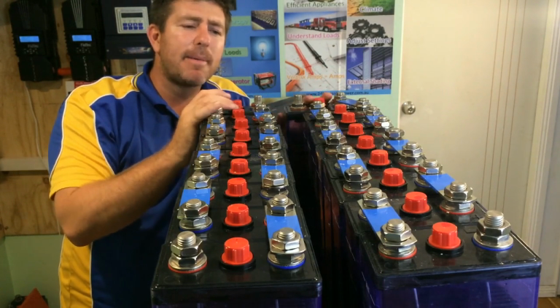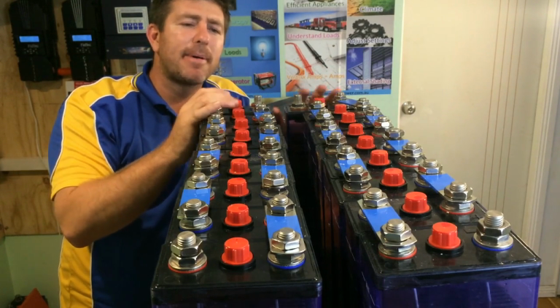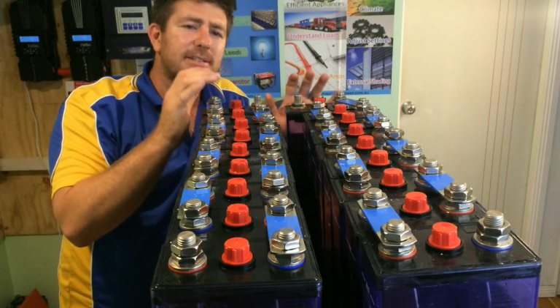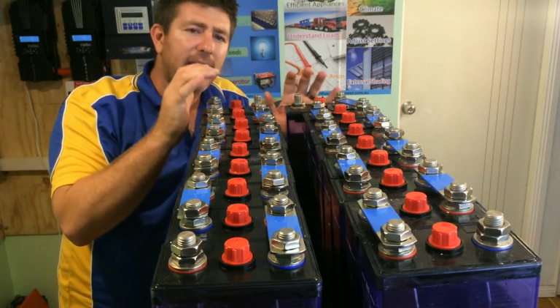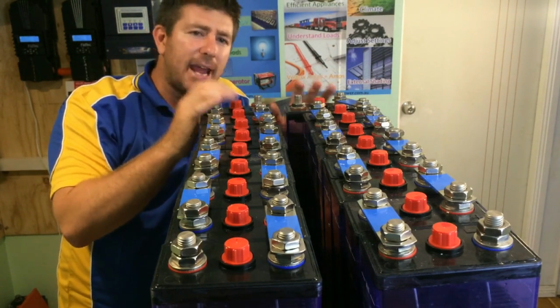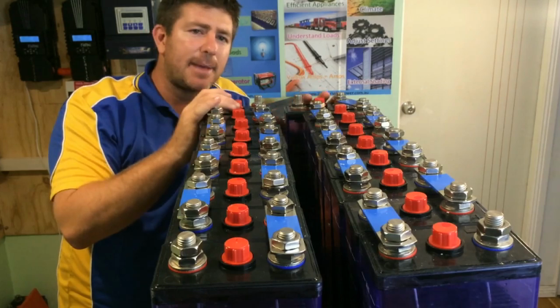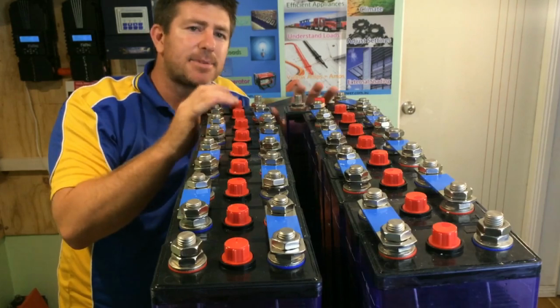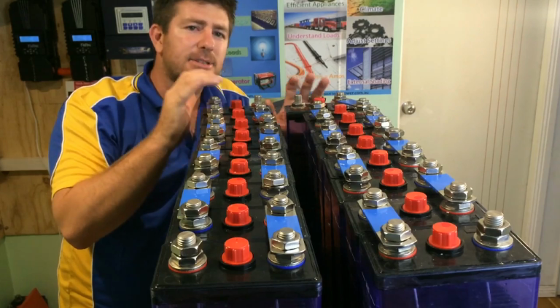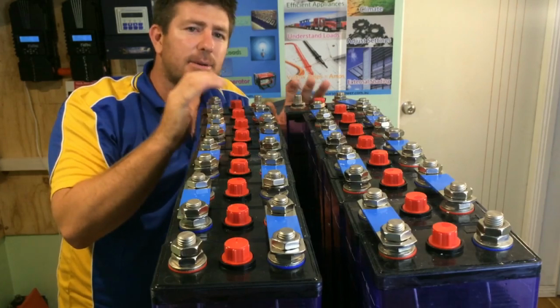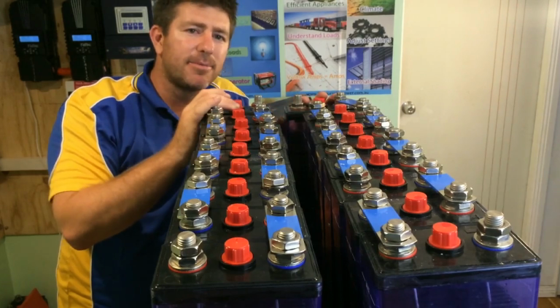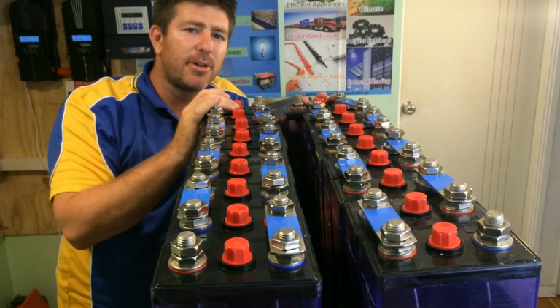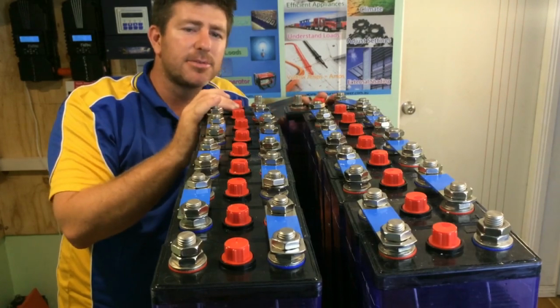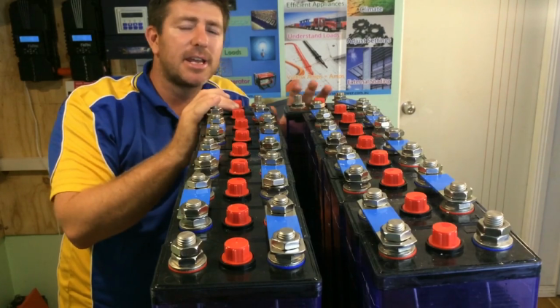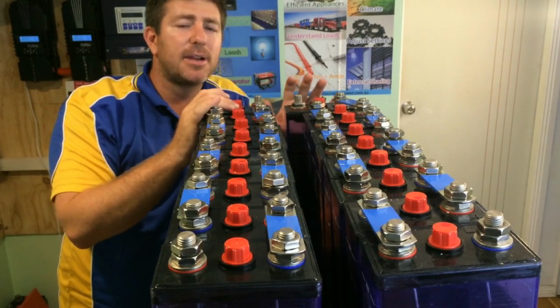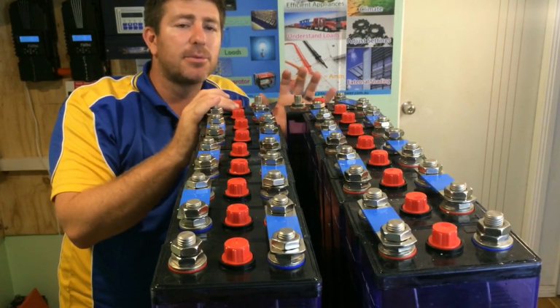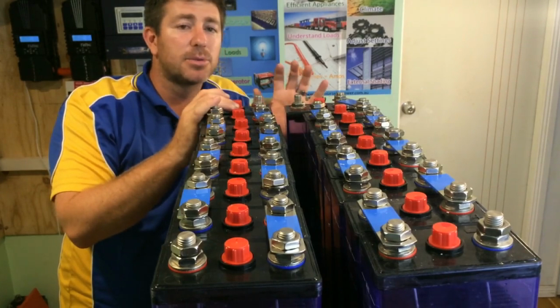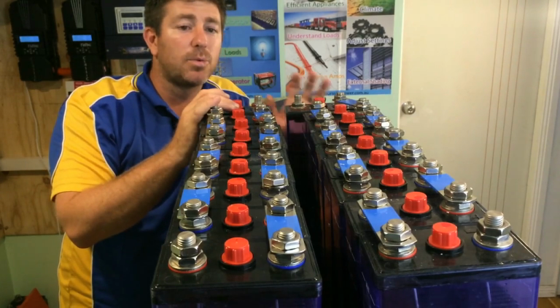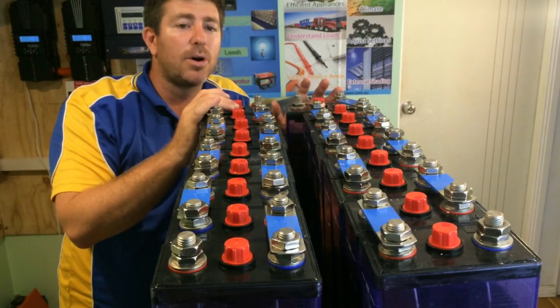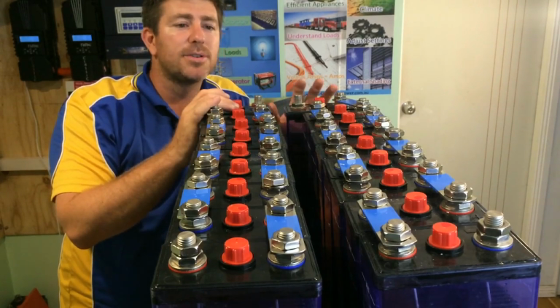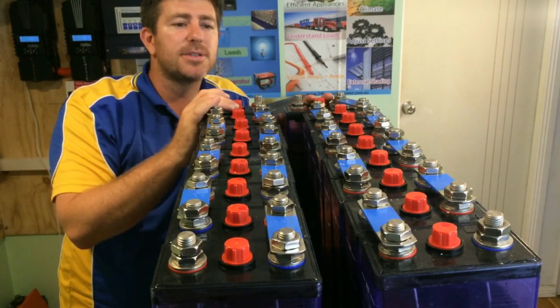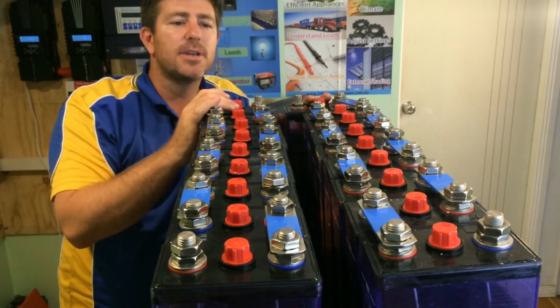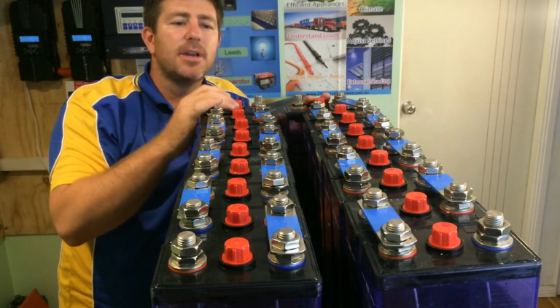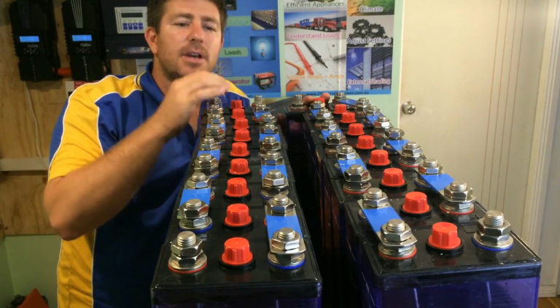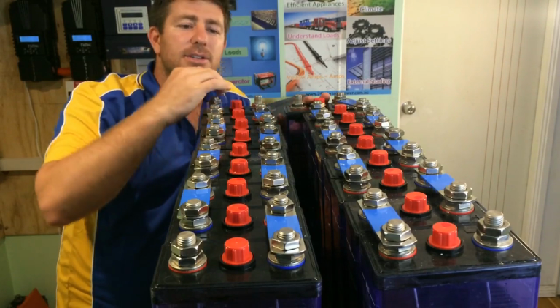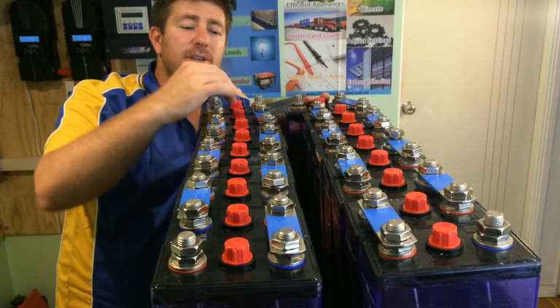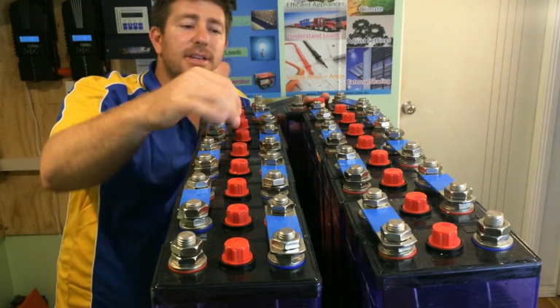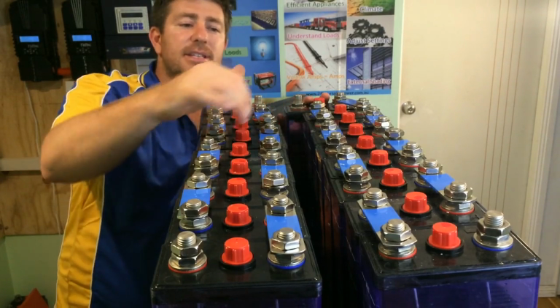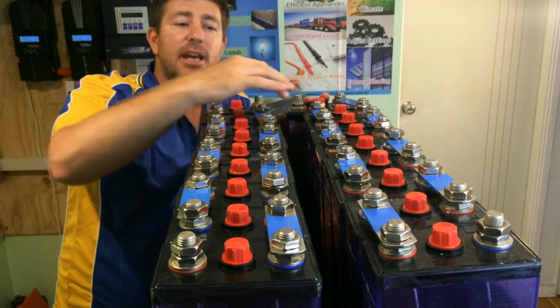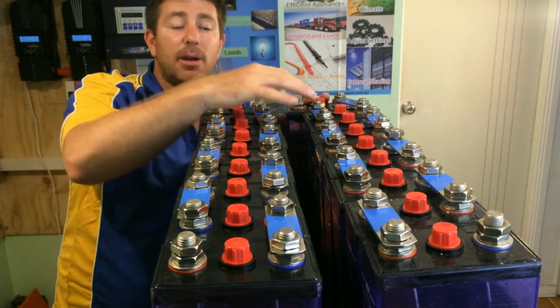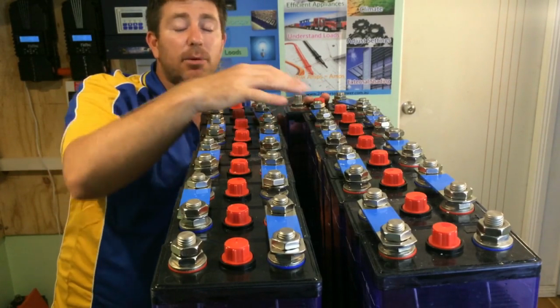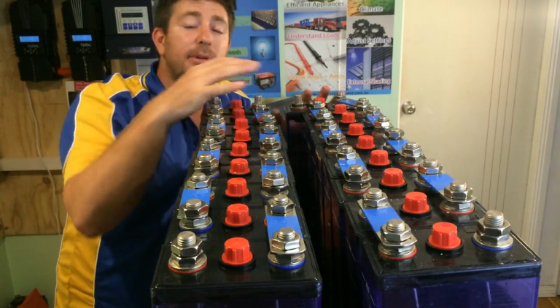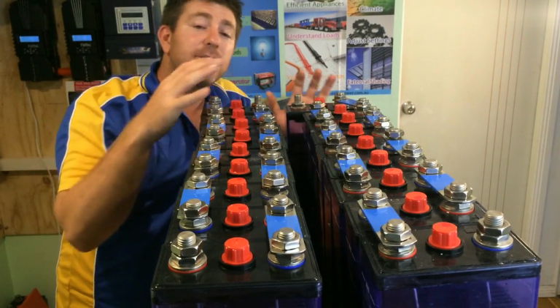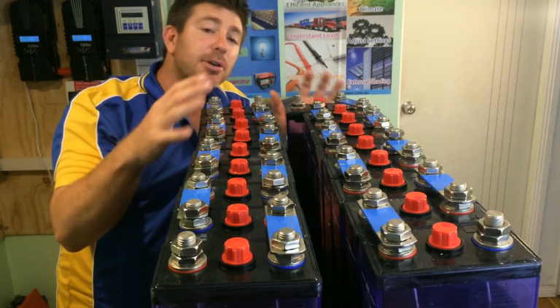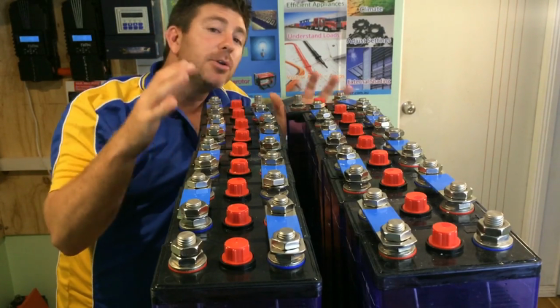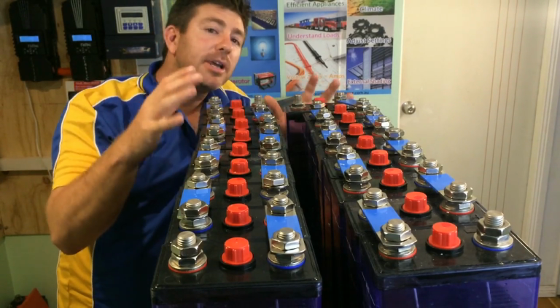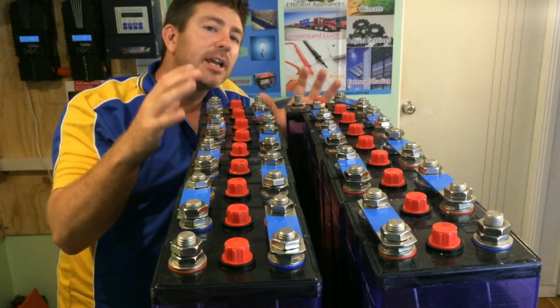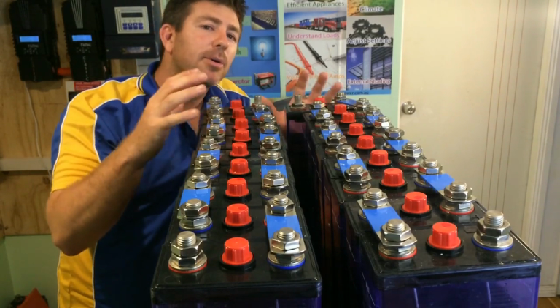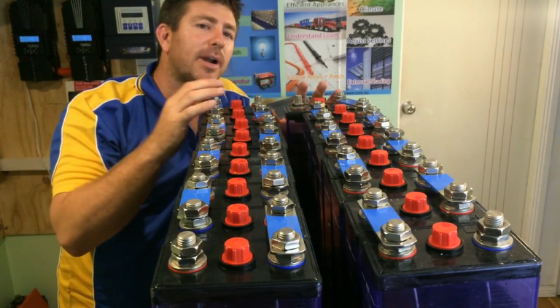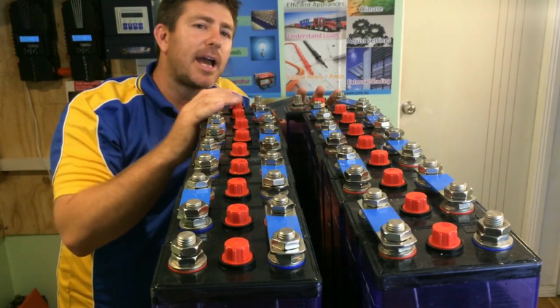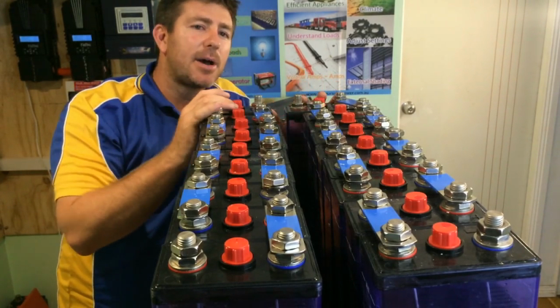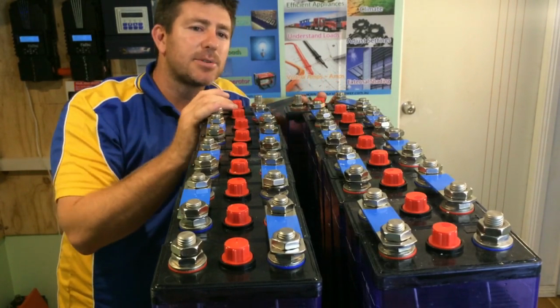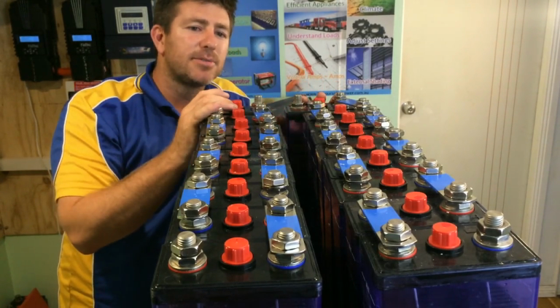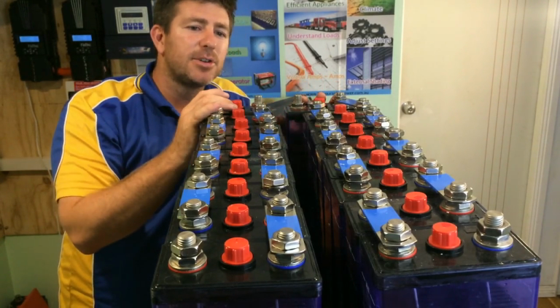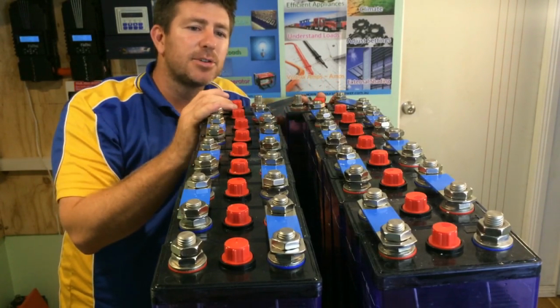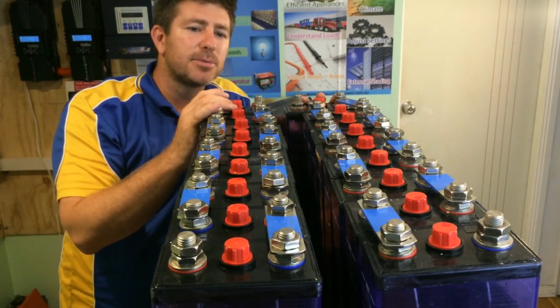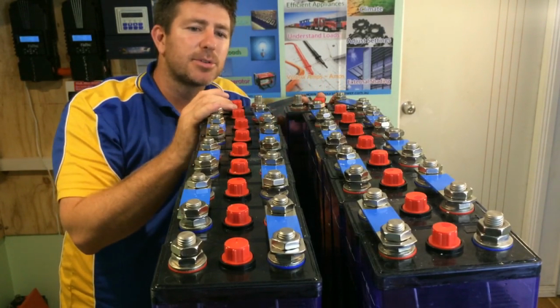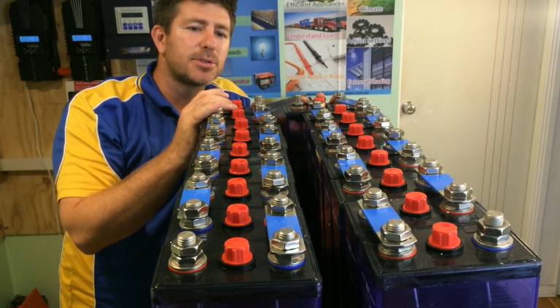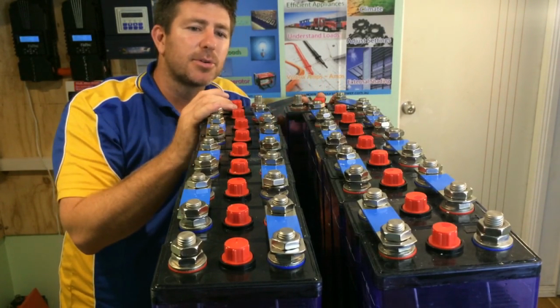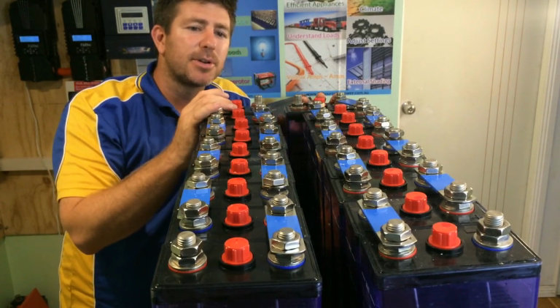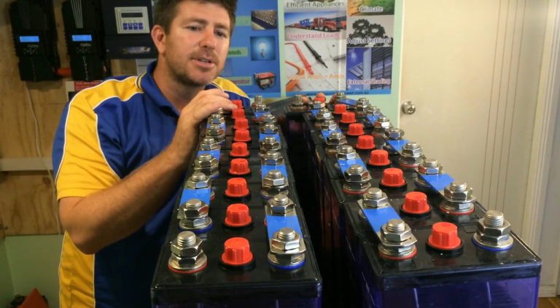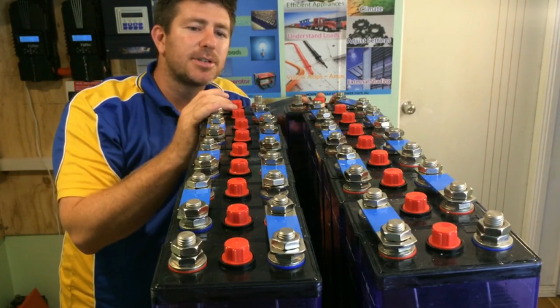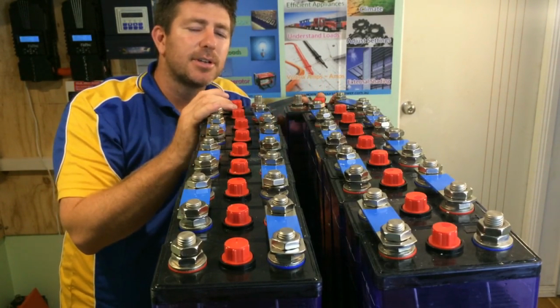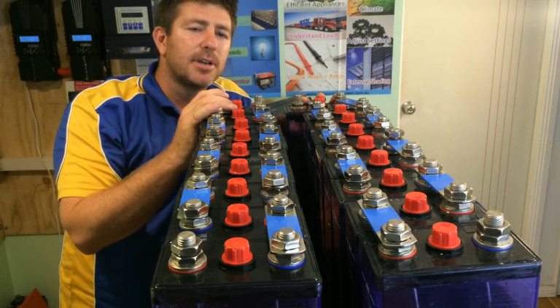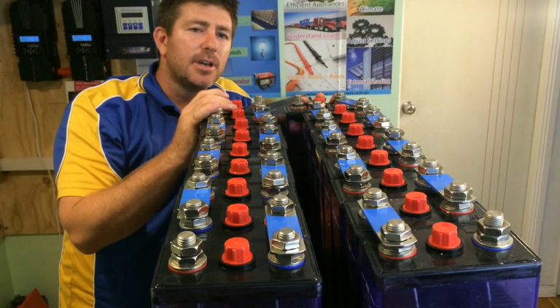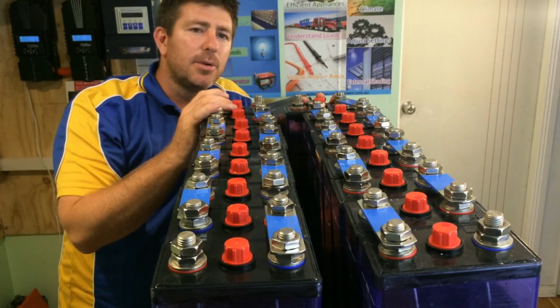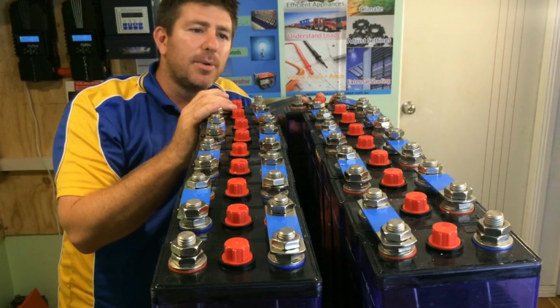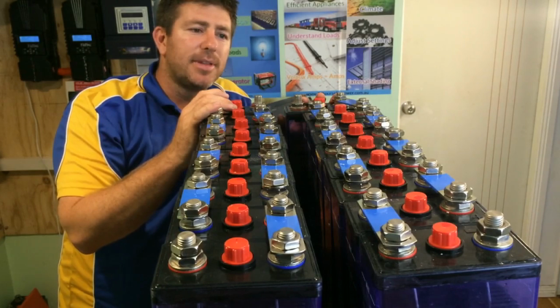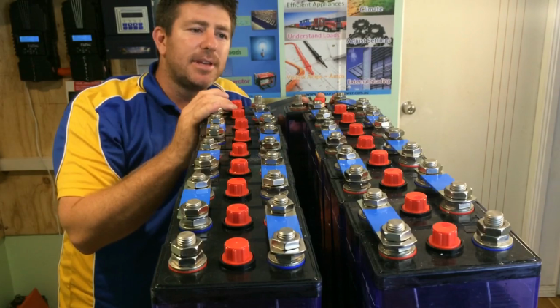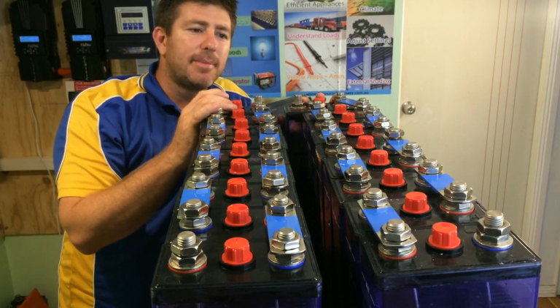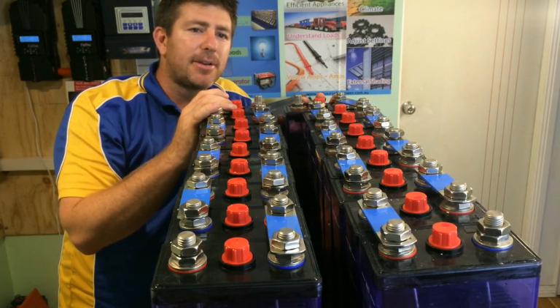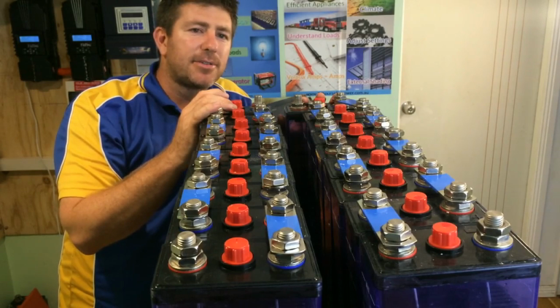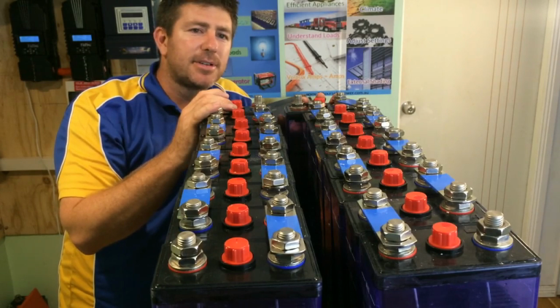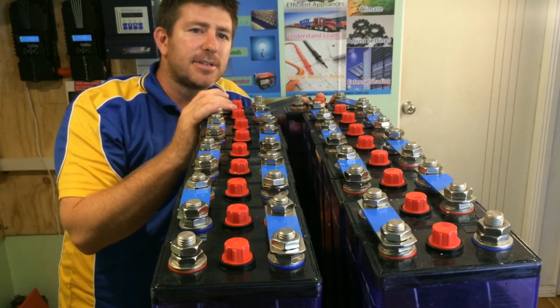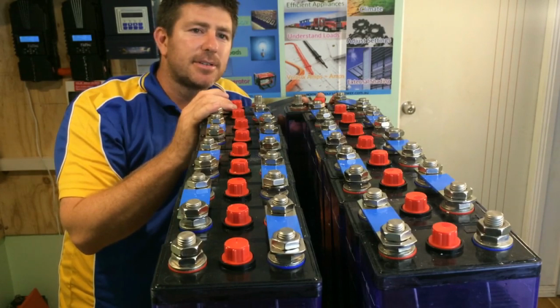Remember, amps times volts equals watts. So this here would be two kilowatt hours of usable storage within your batteries — it's small storage for day-to-day electrical systems.